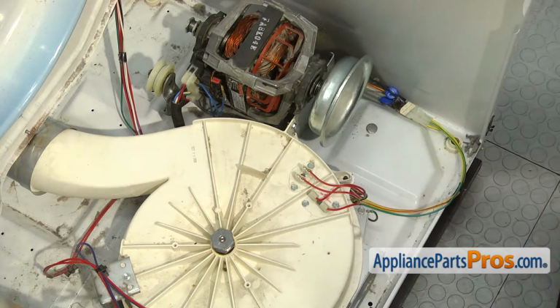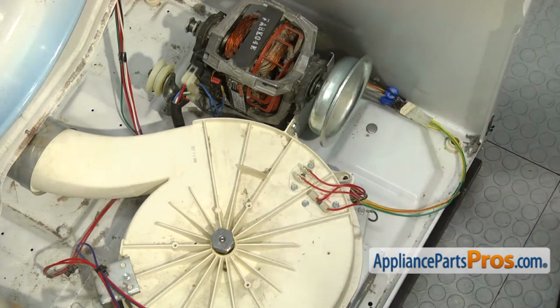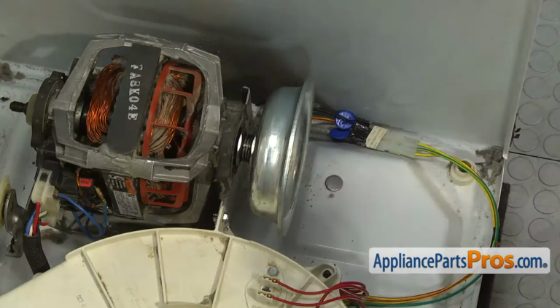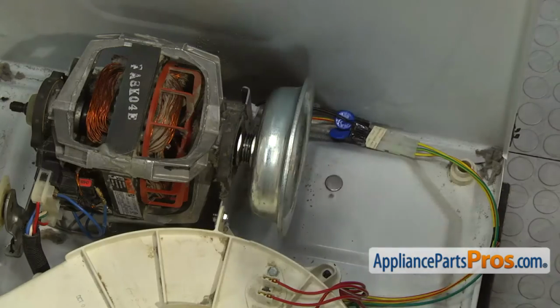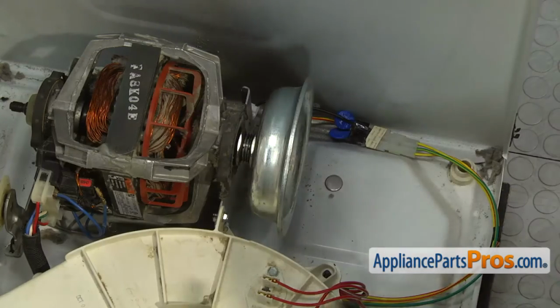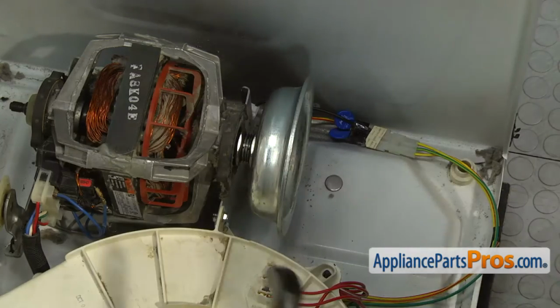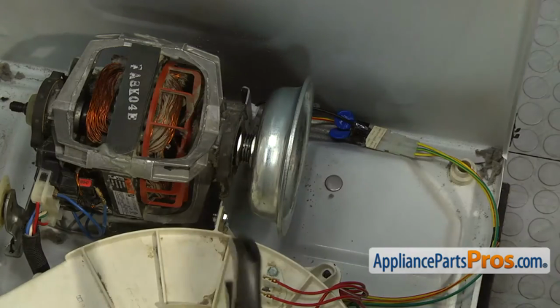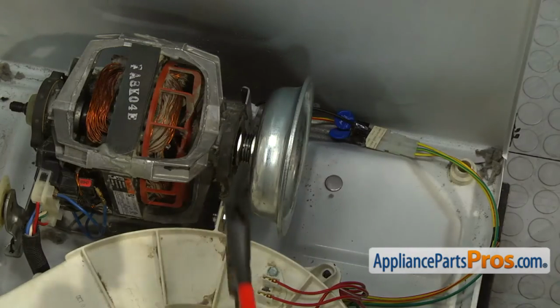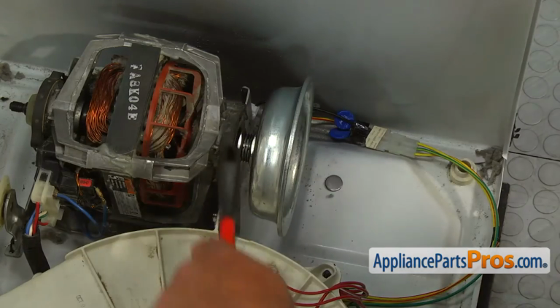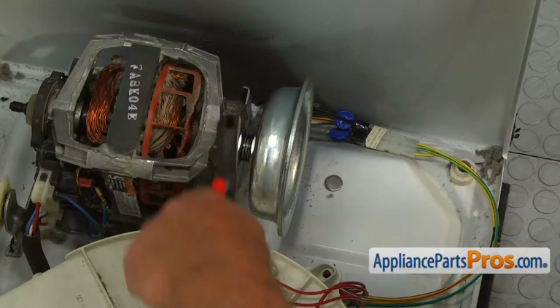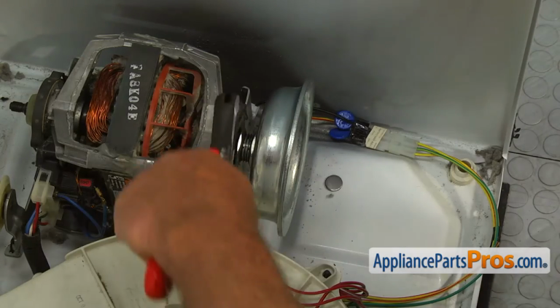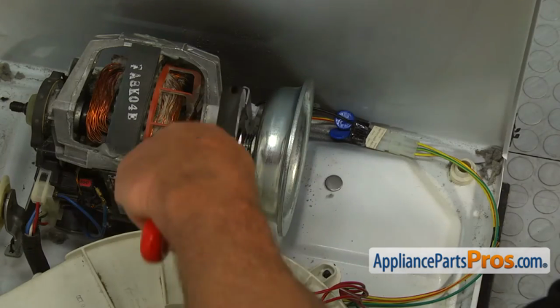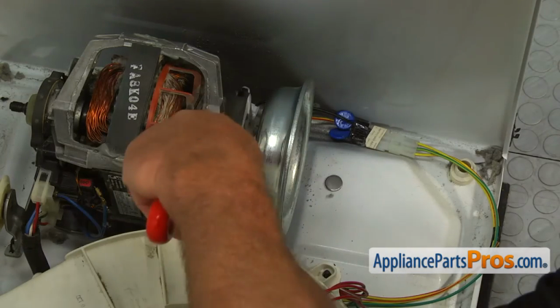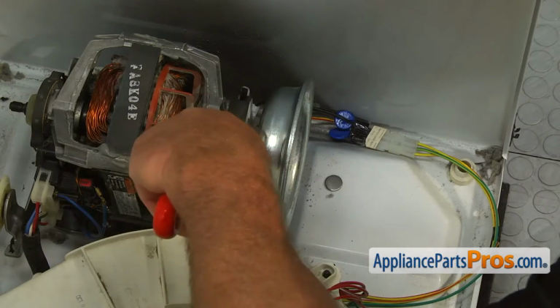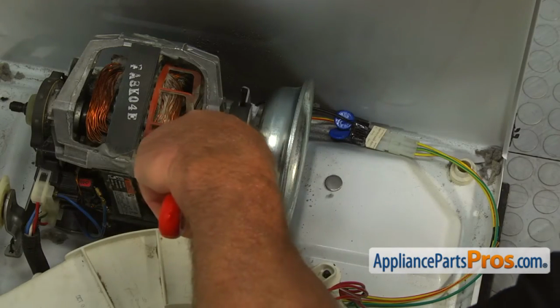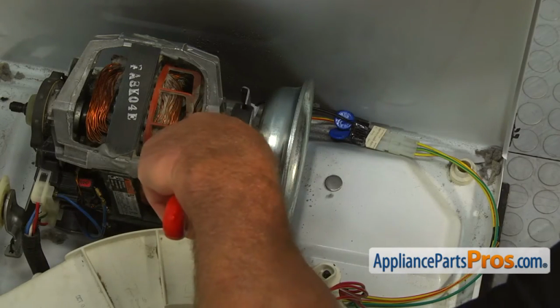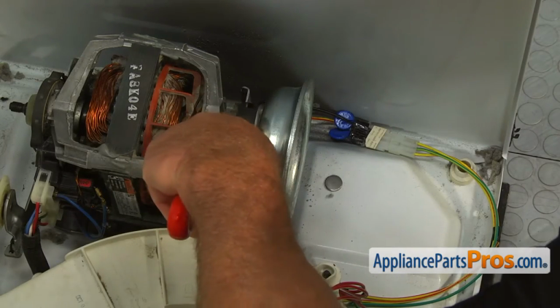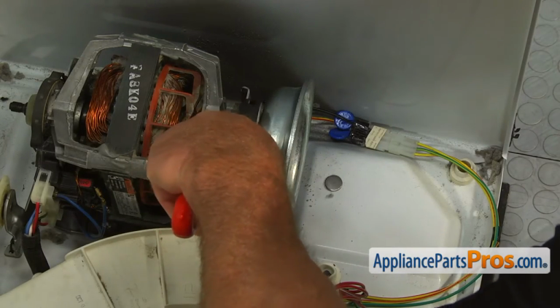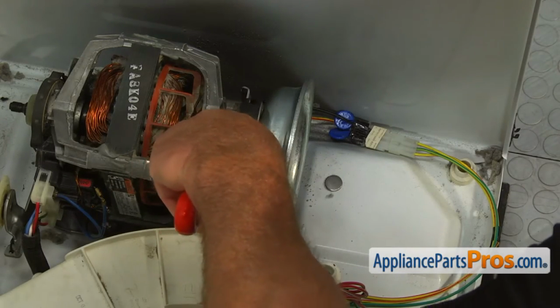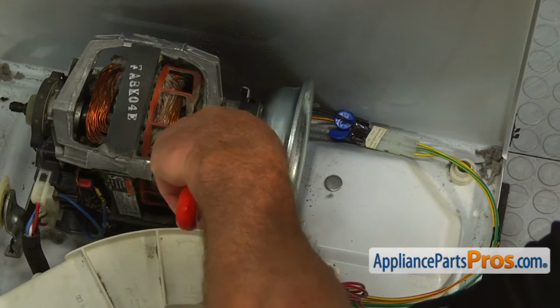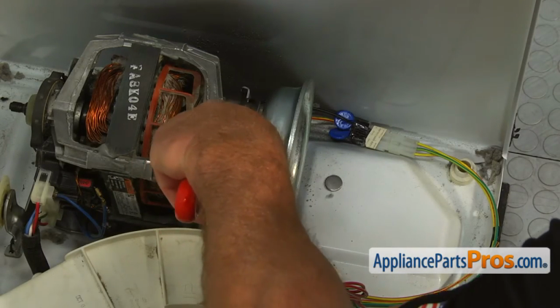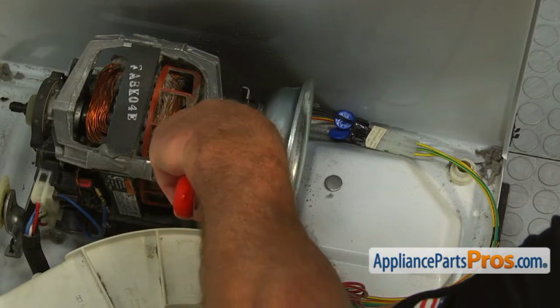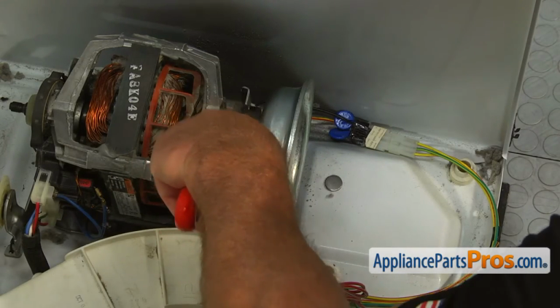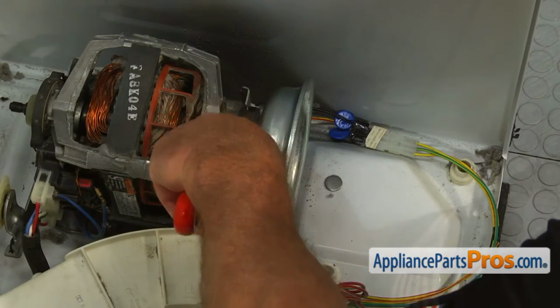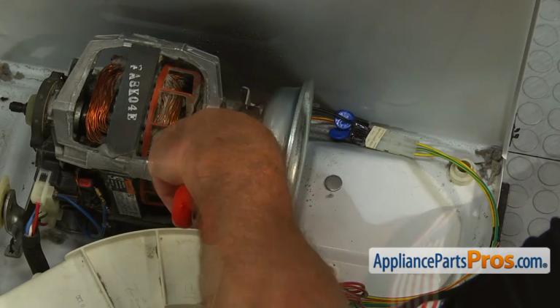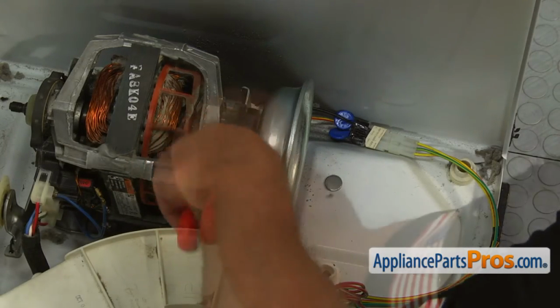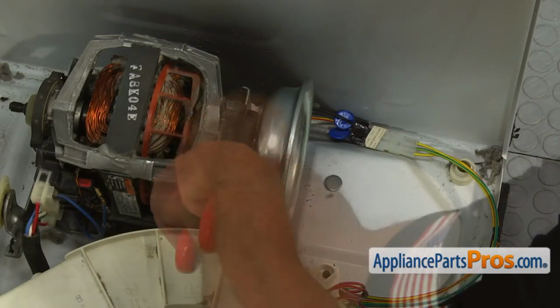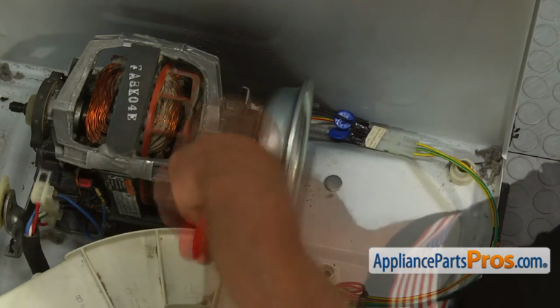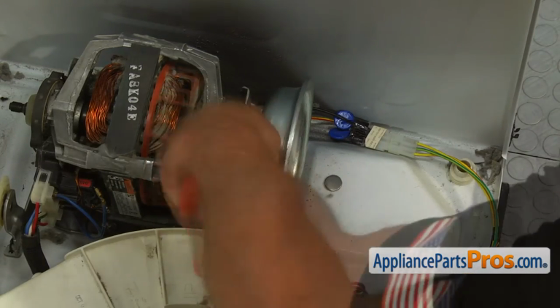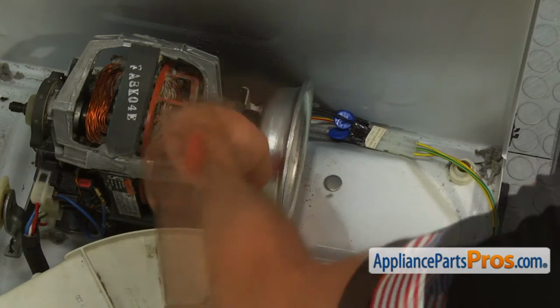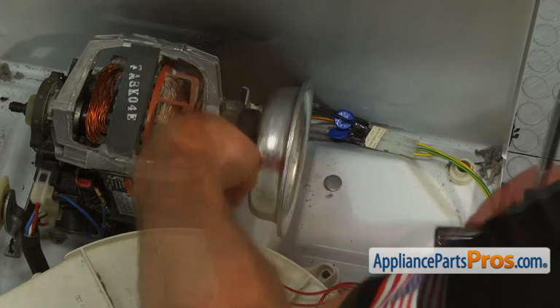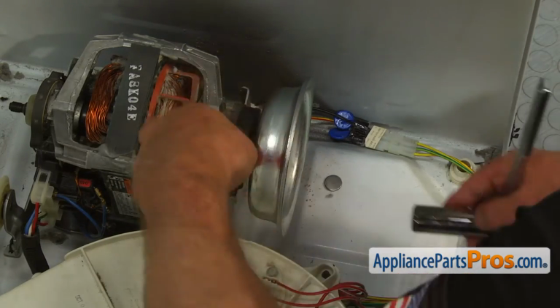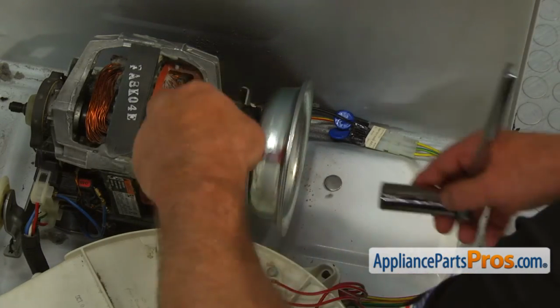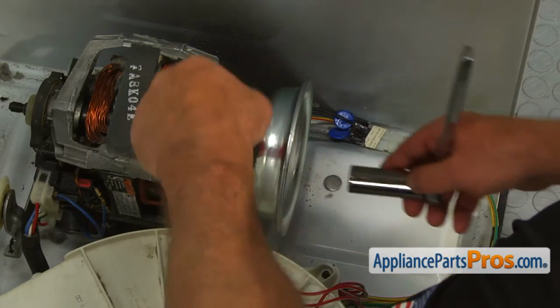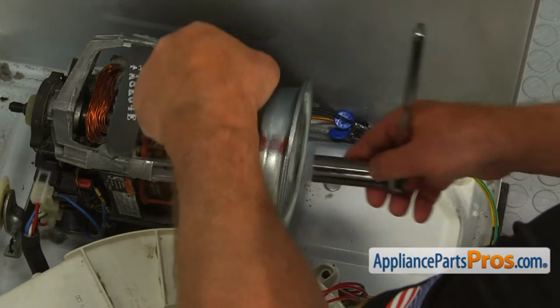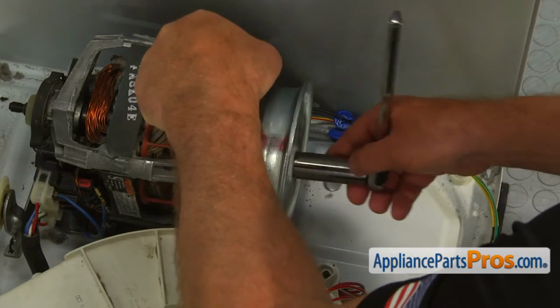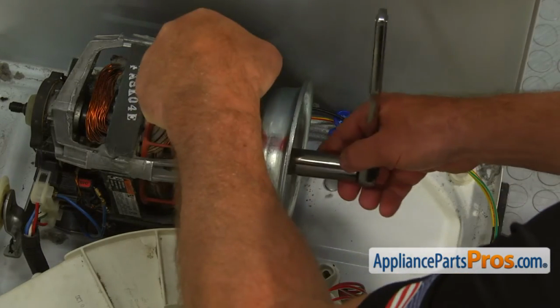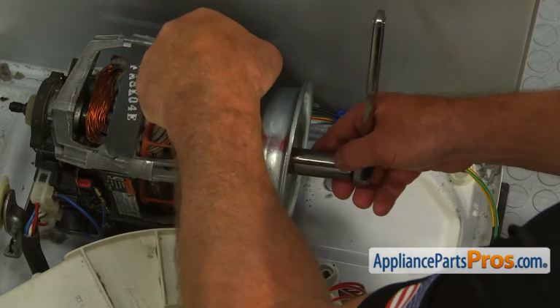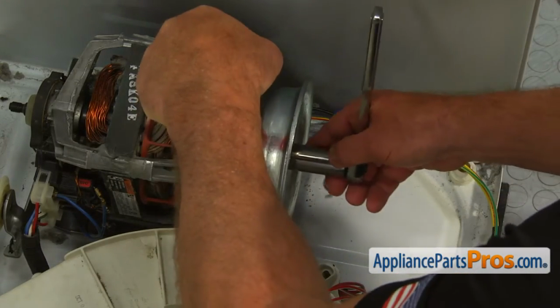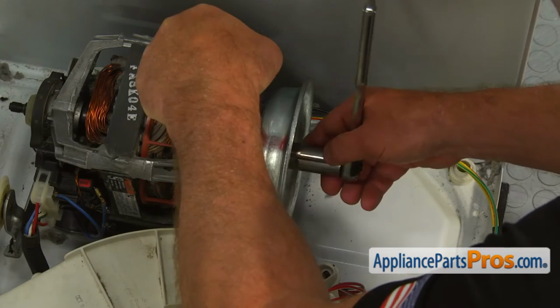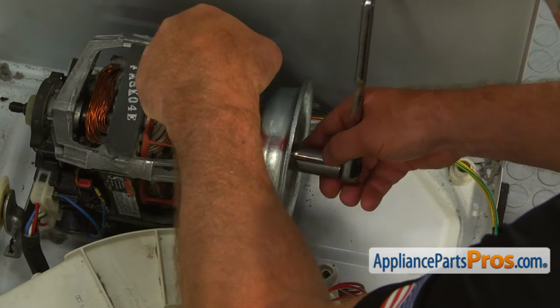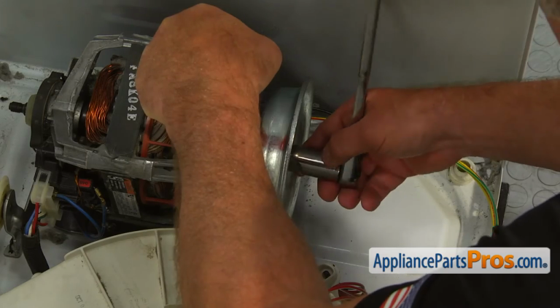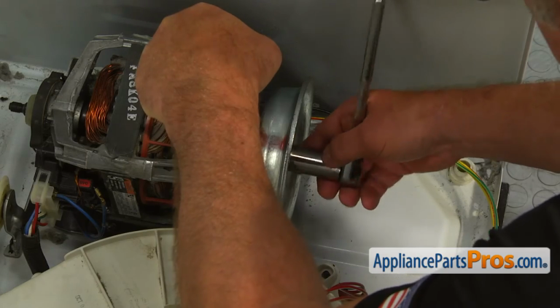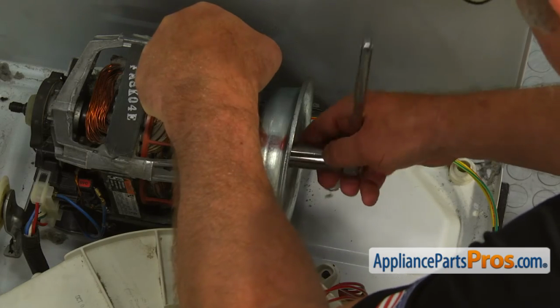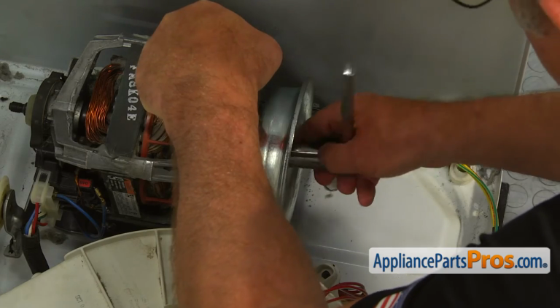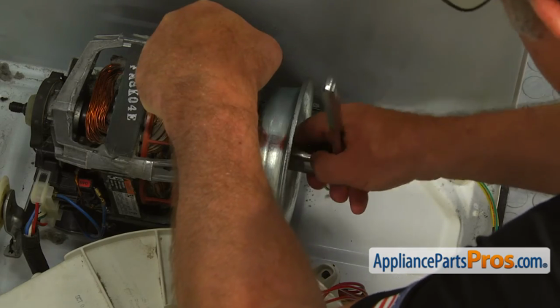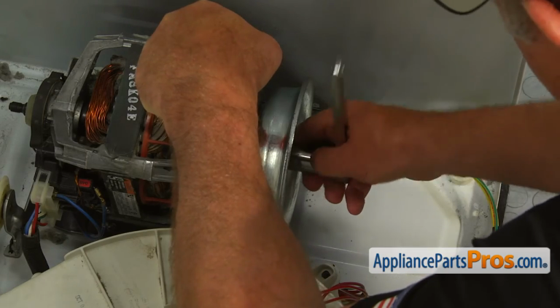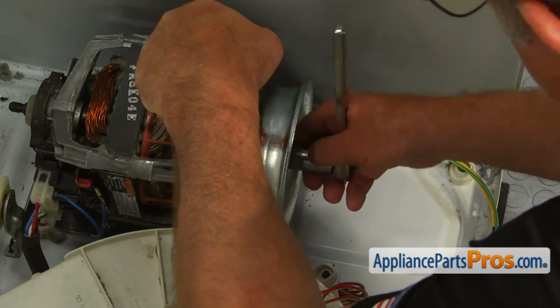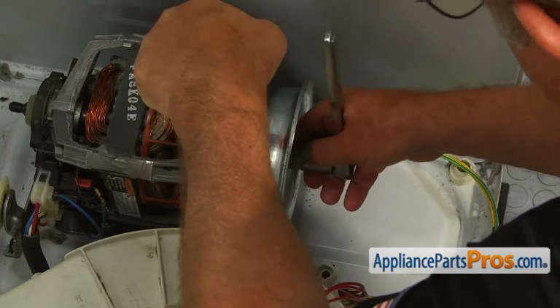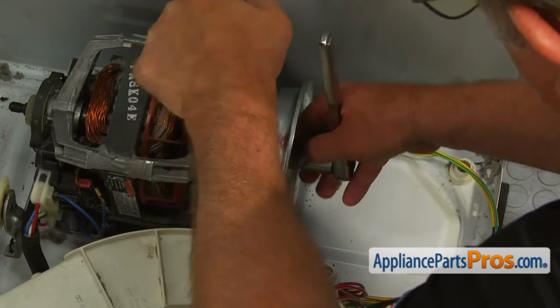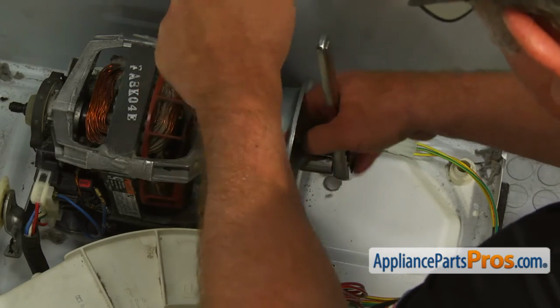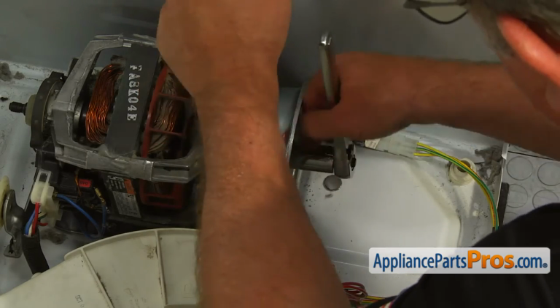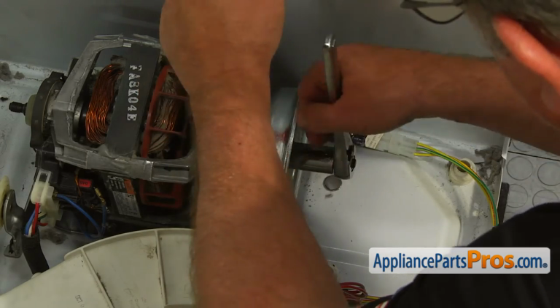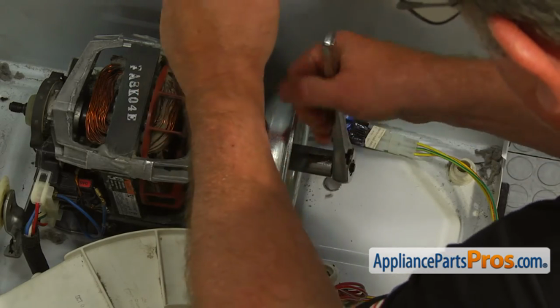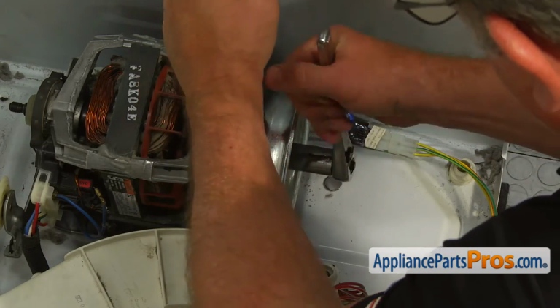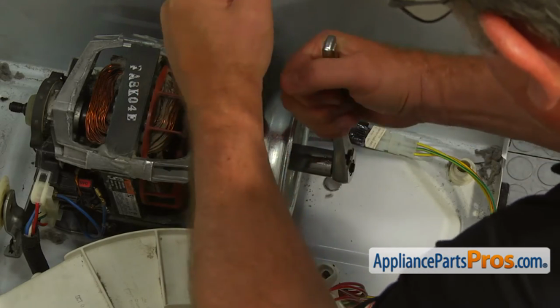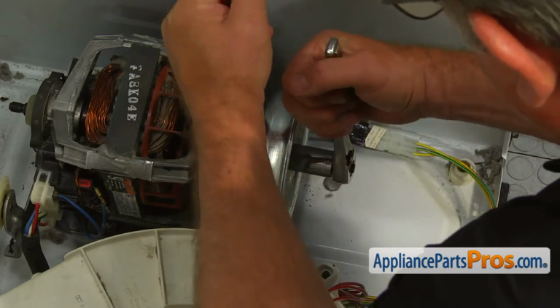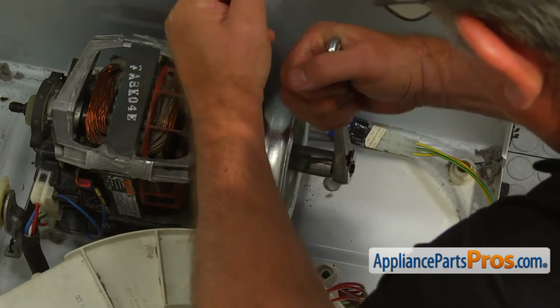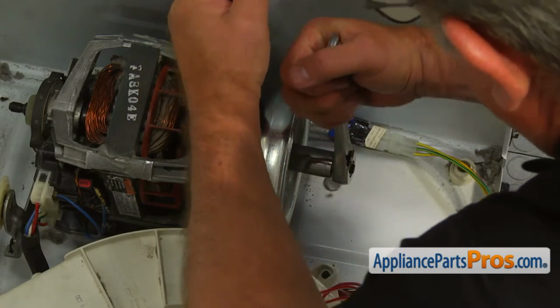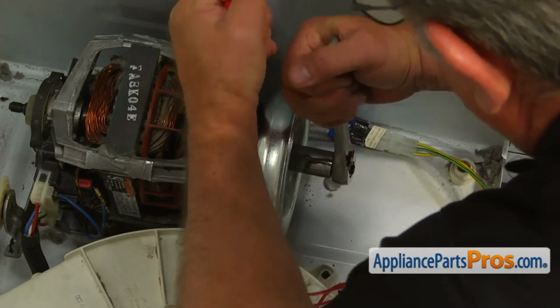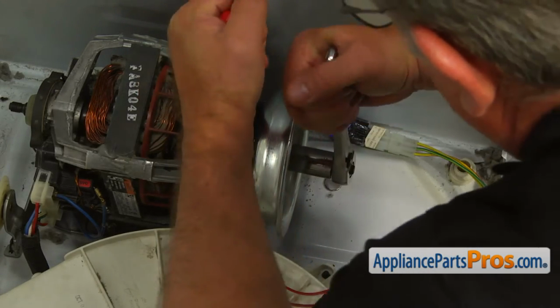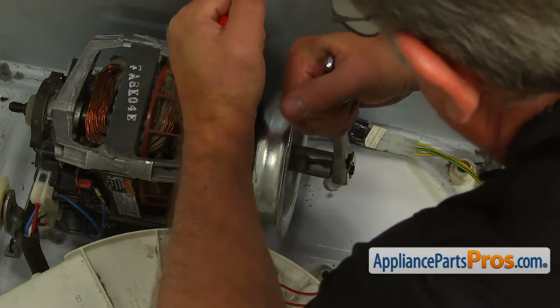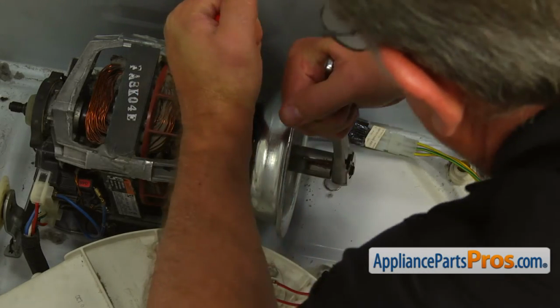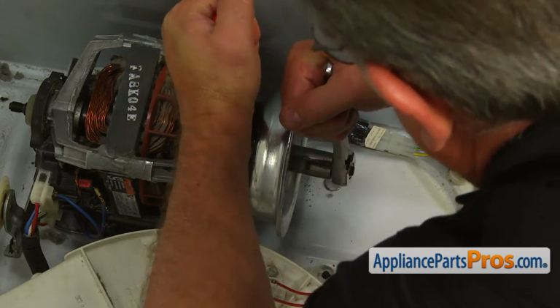Using the 11/16-inch socket wrench and the adjustable wrench, unscrew the flywheel nut and remove the flywheel.